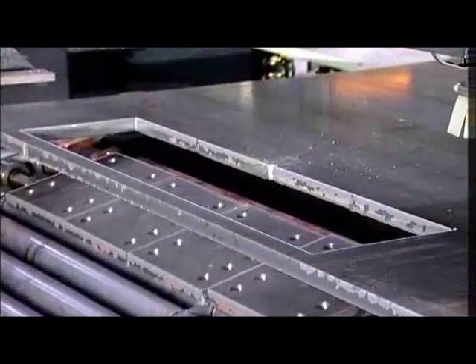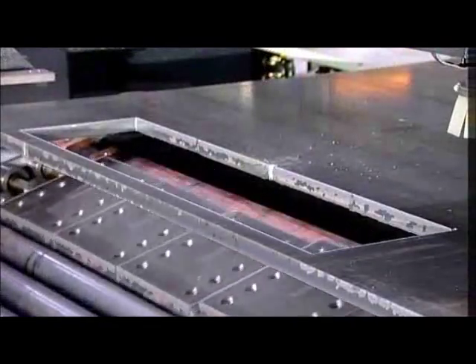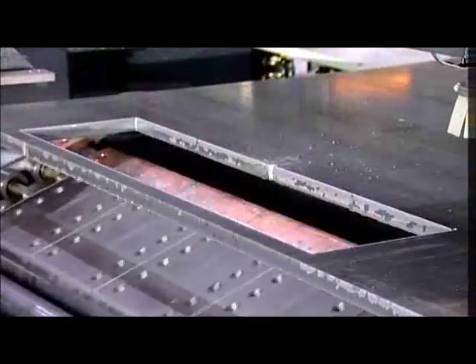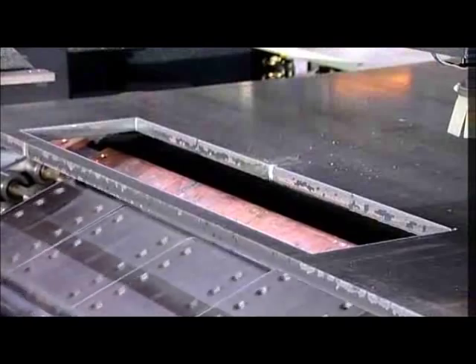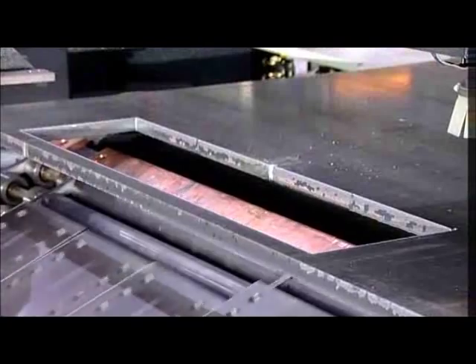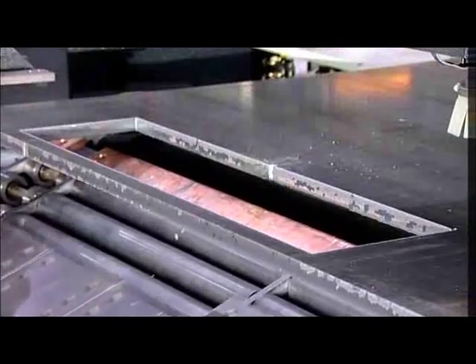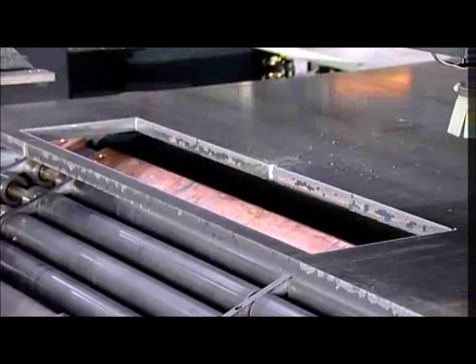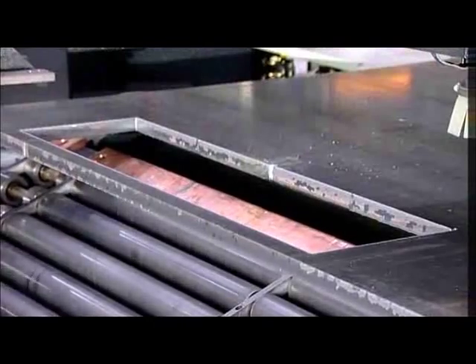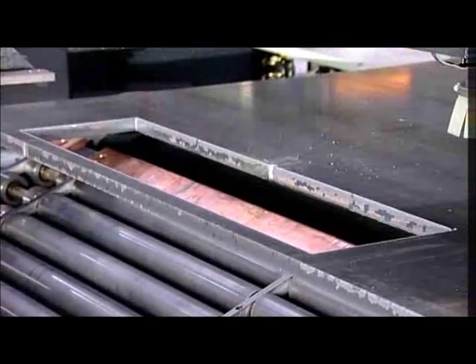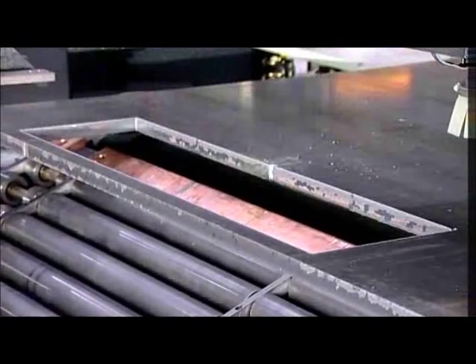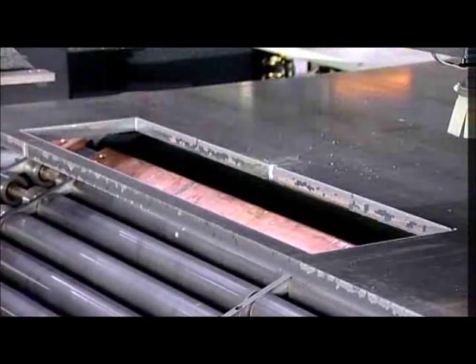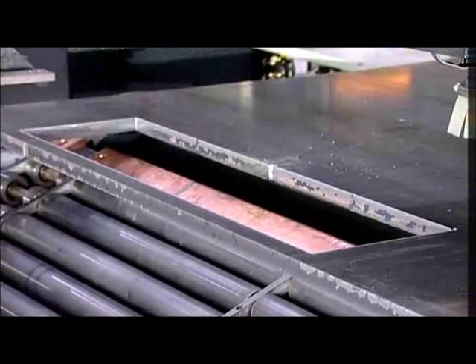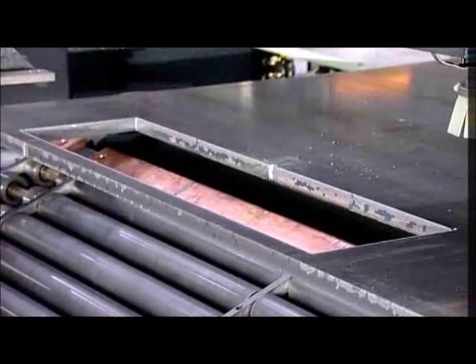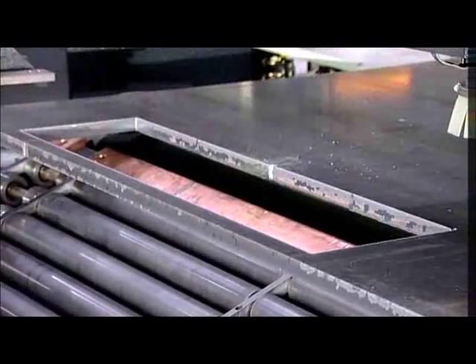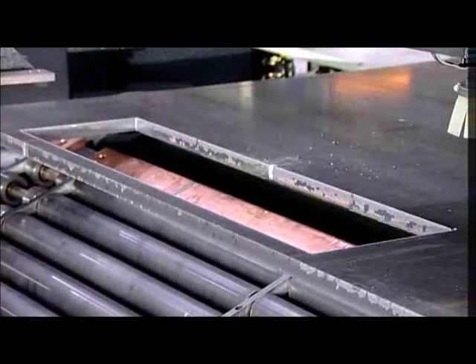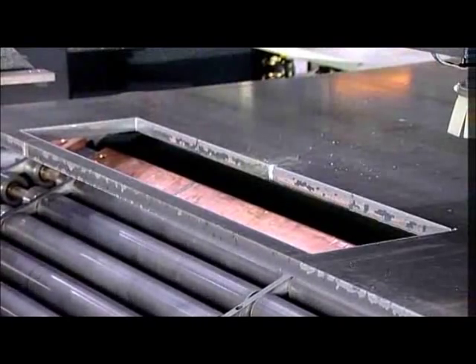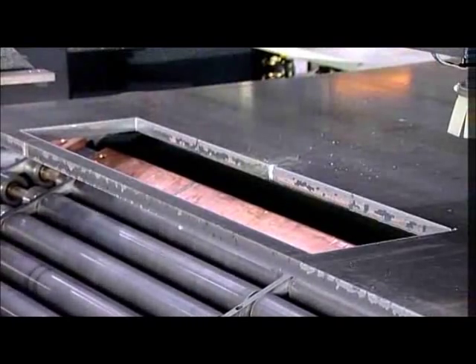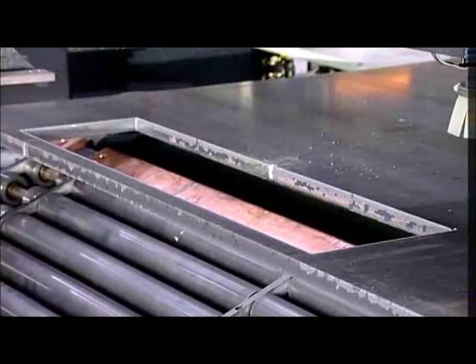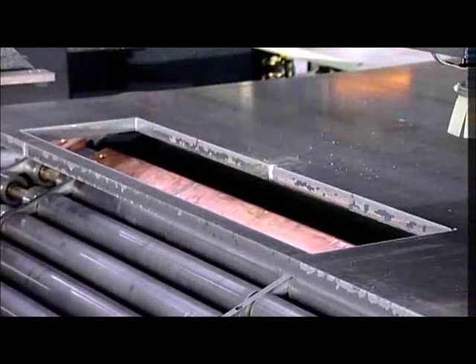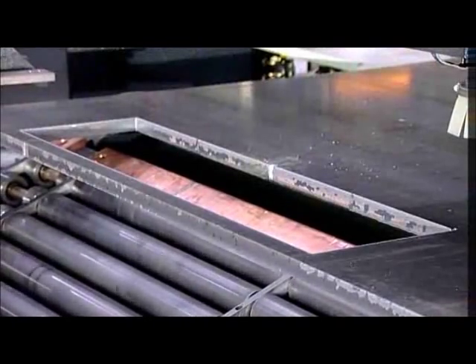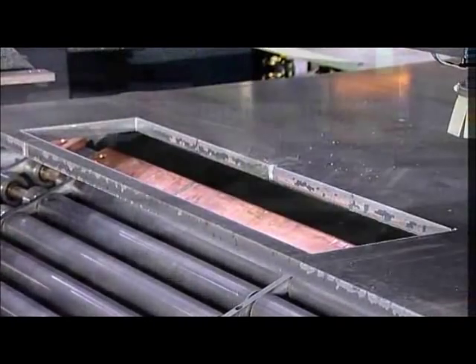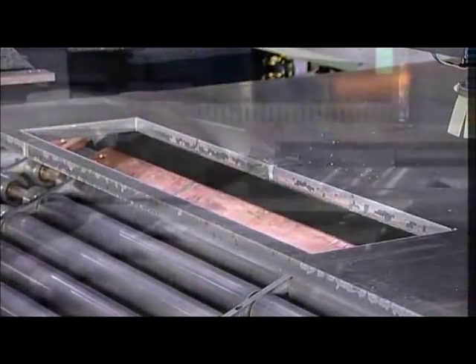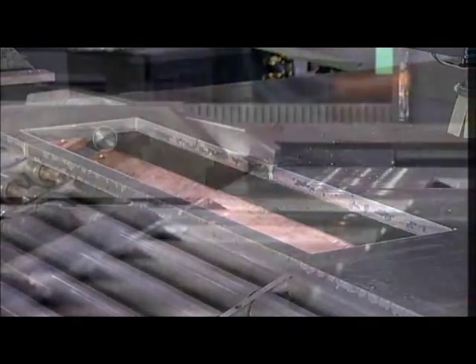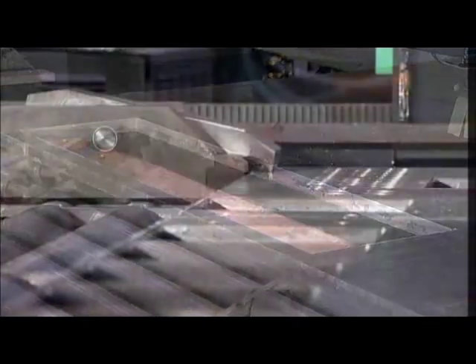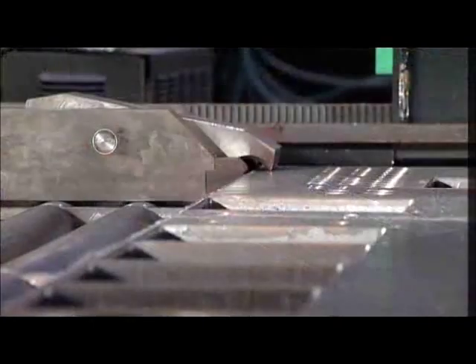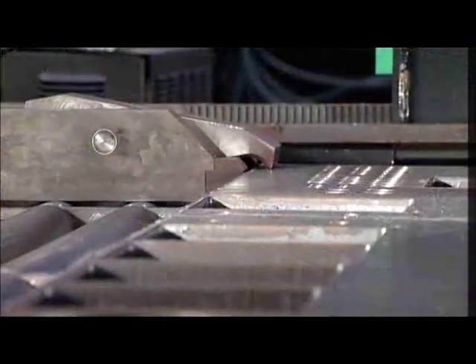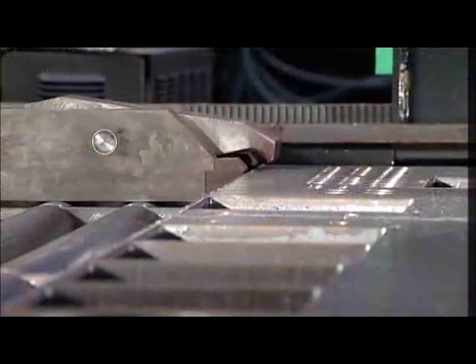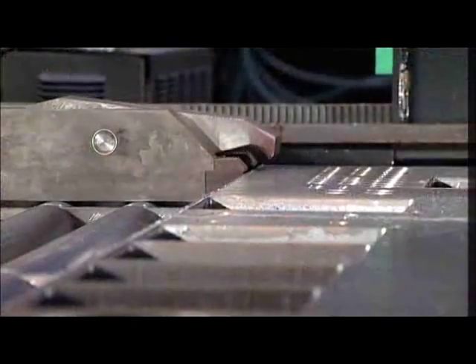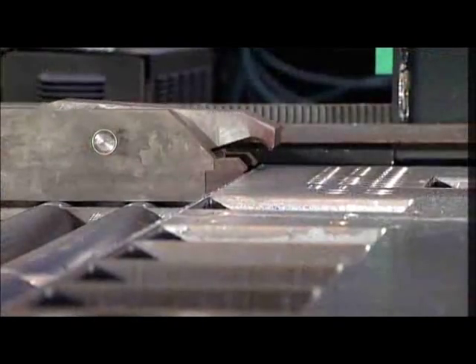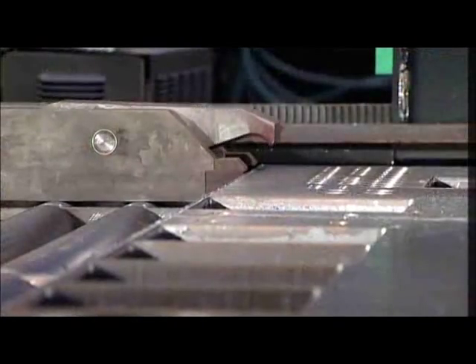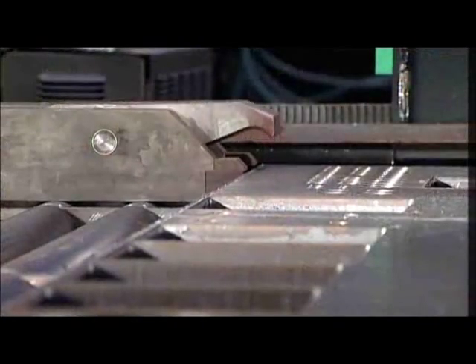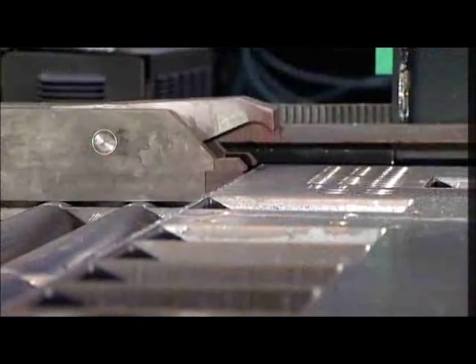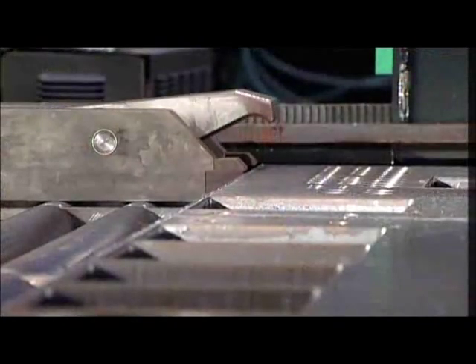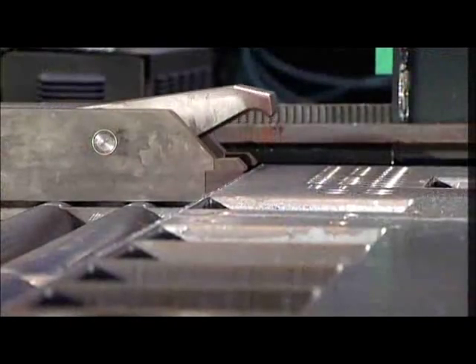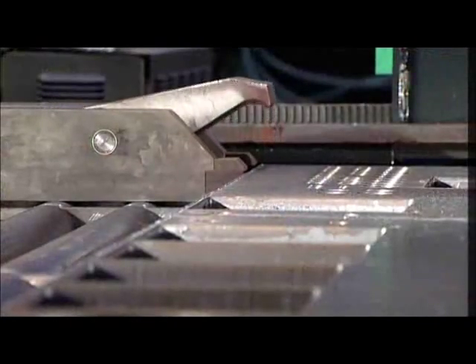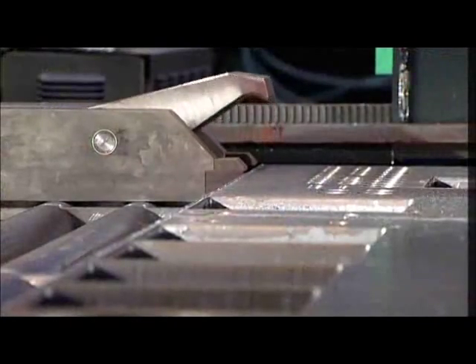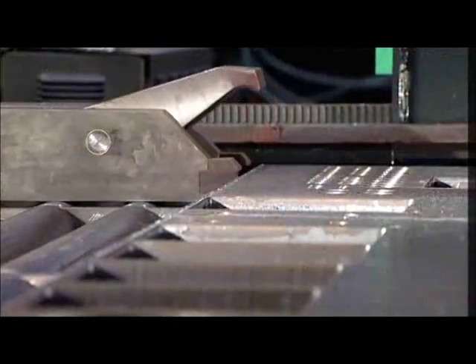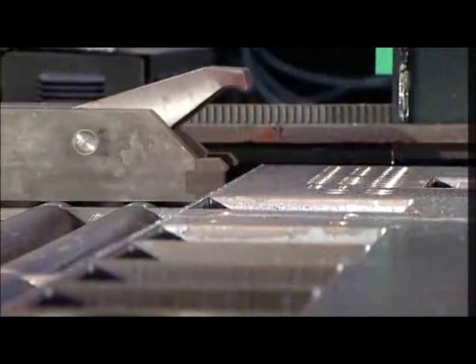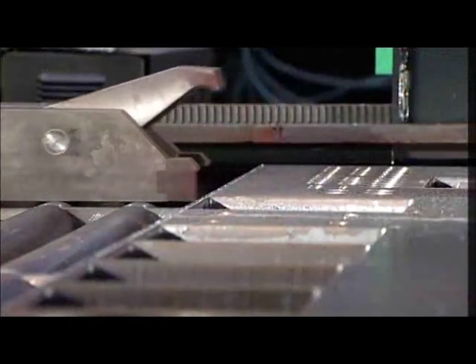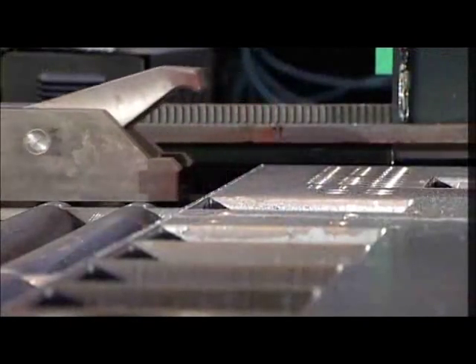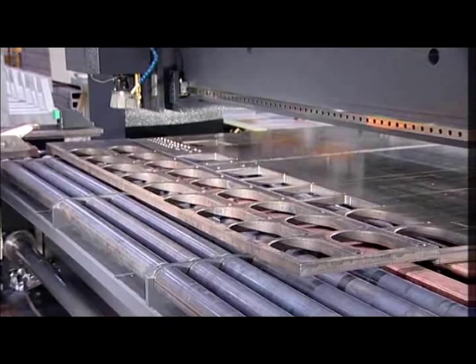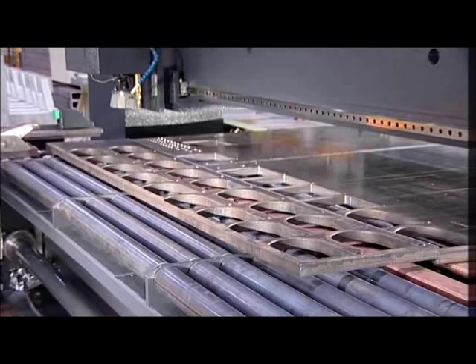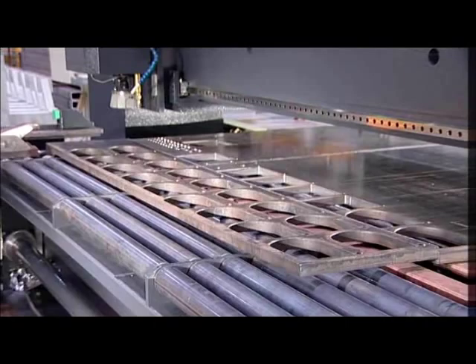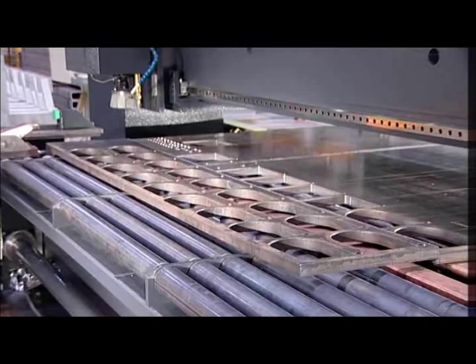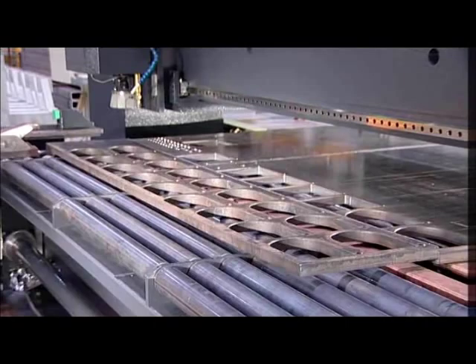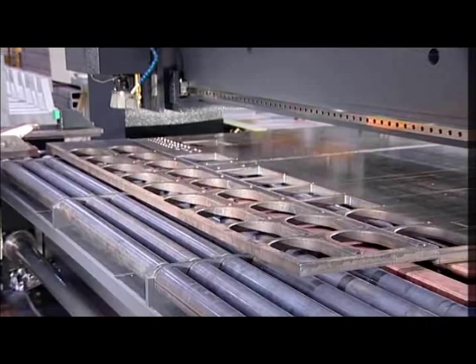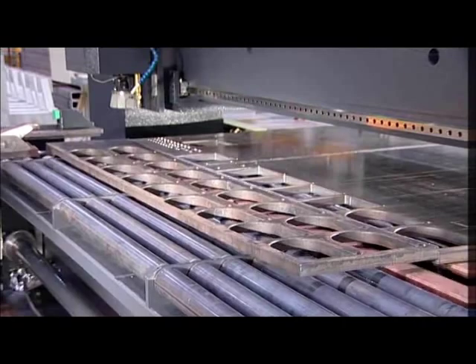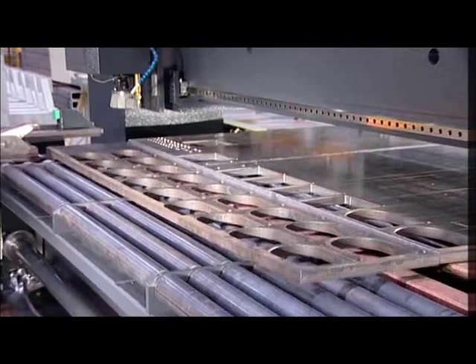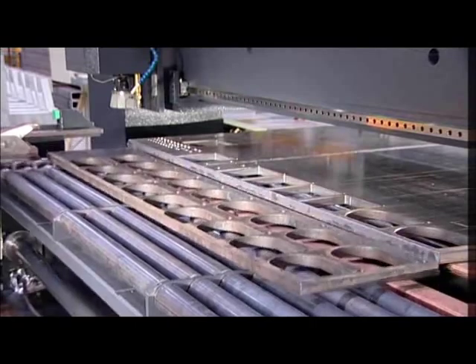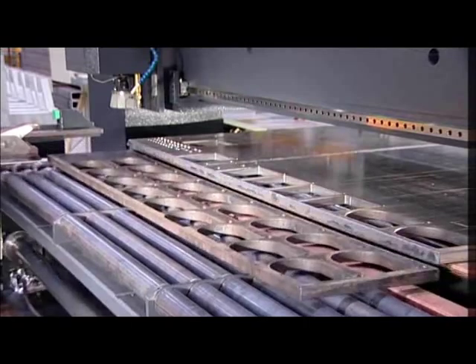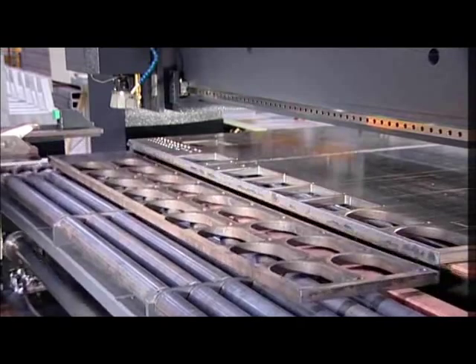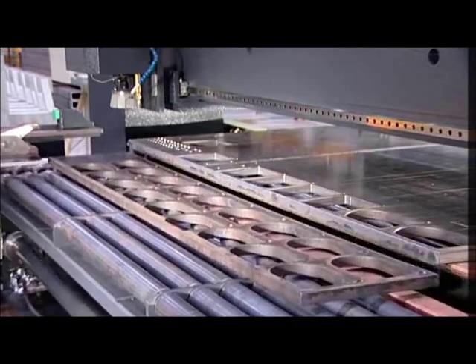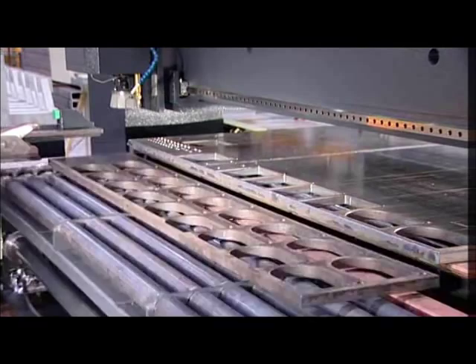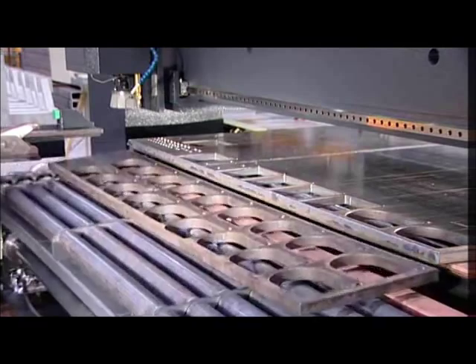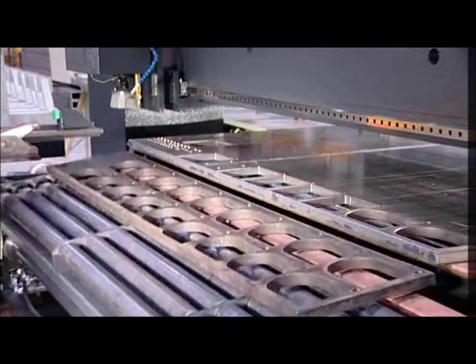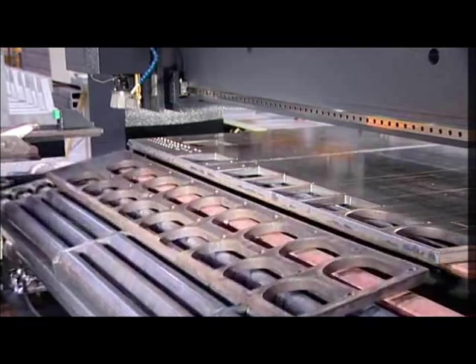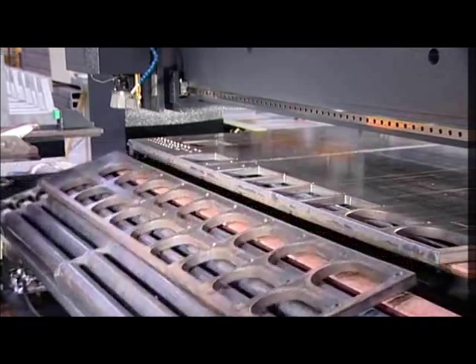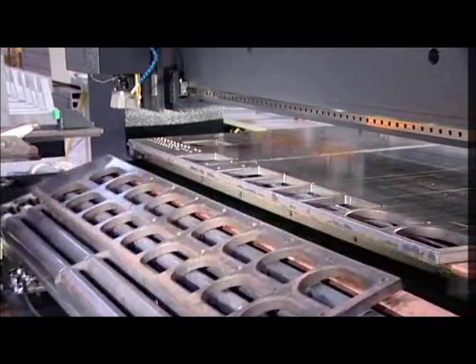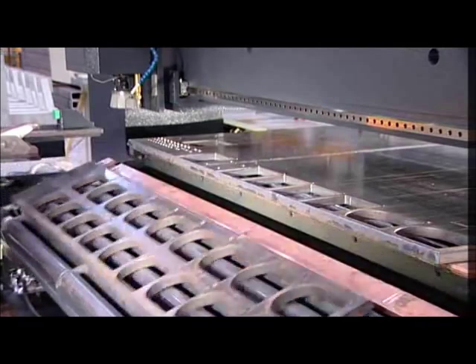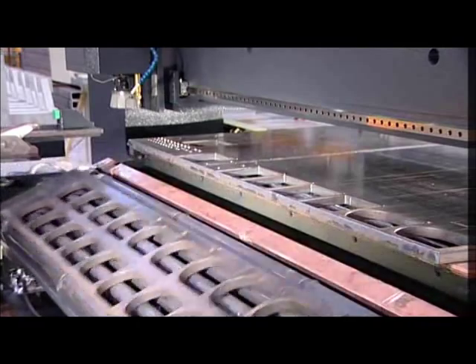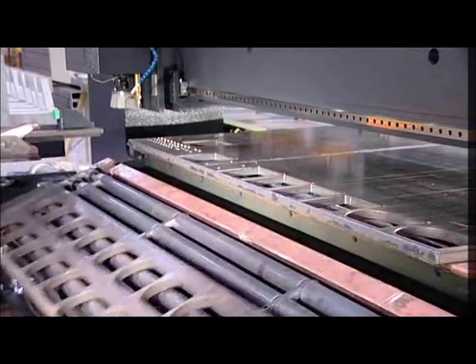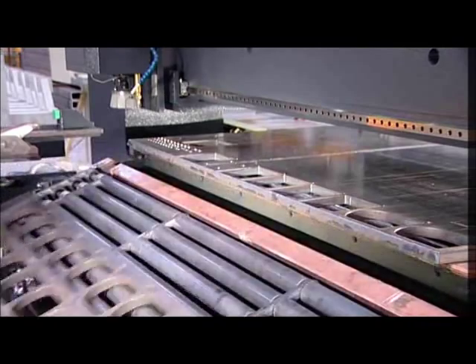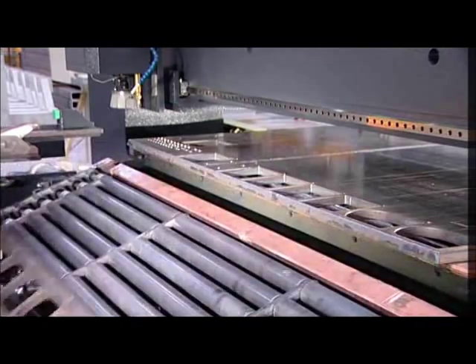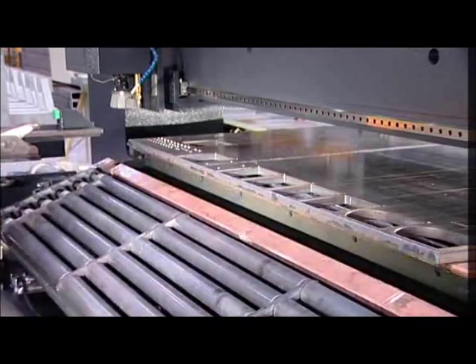Single and multiple pieces as well as scraps are unloaded thanks to an up-and-down tiltable trap door.